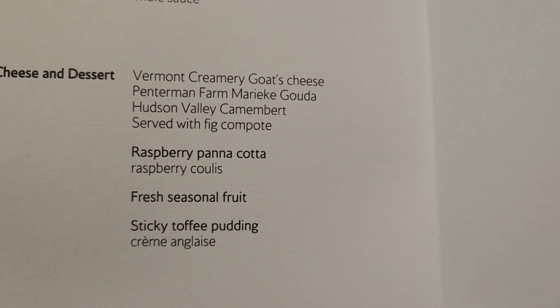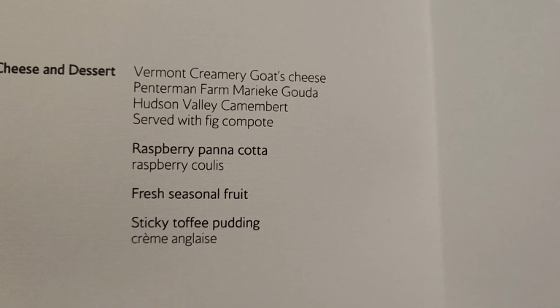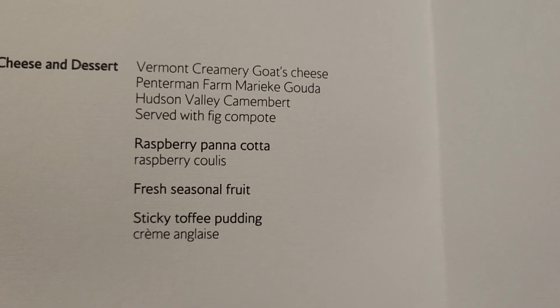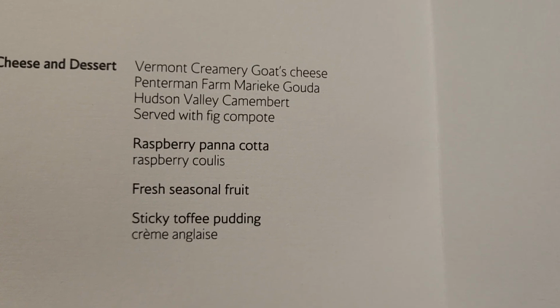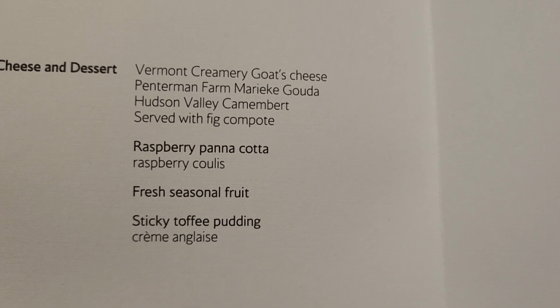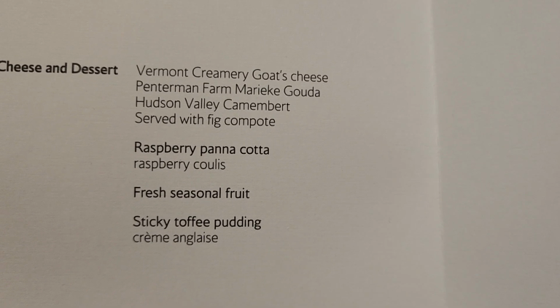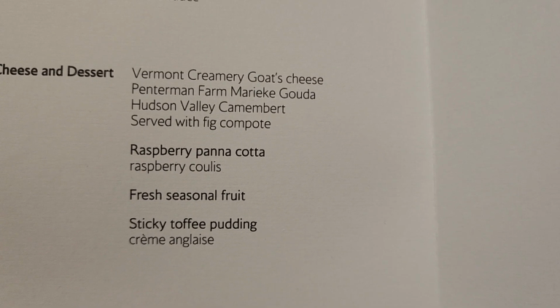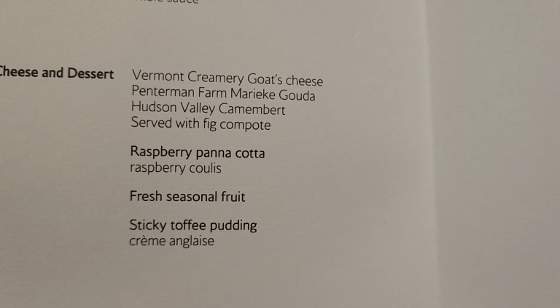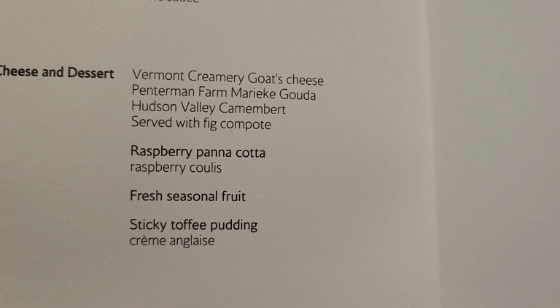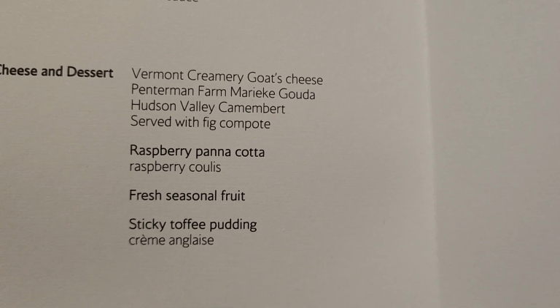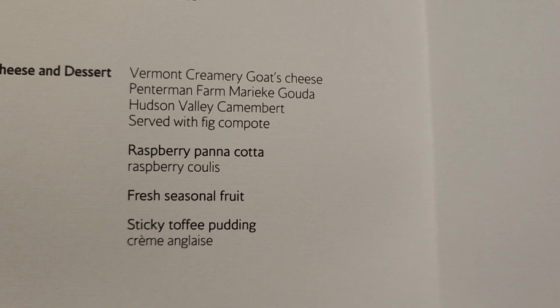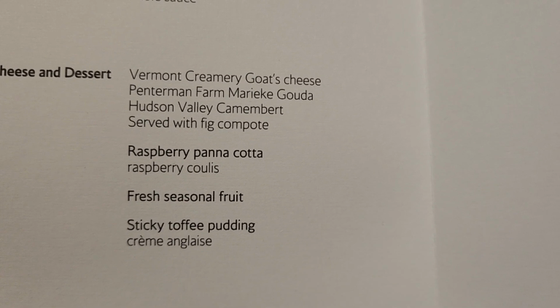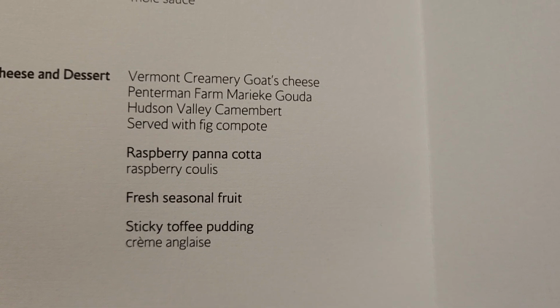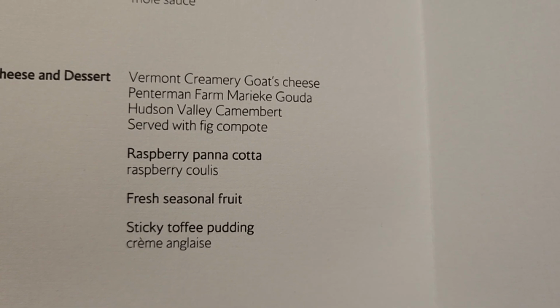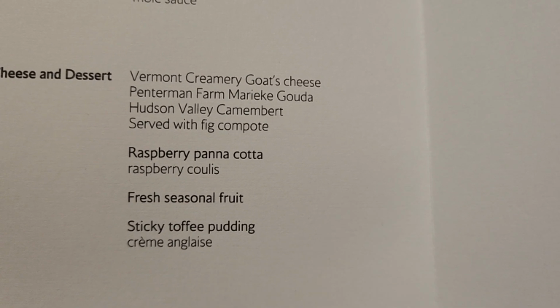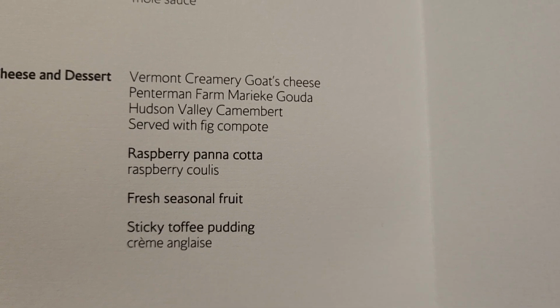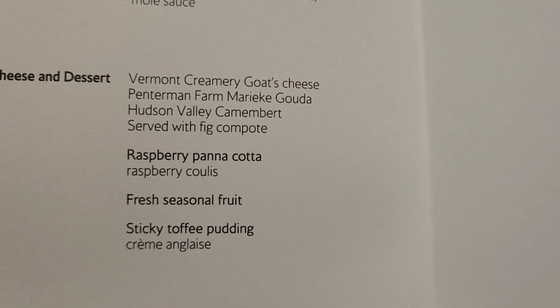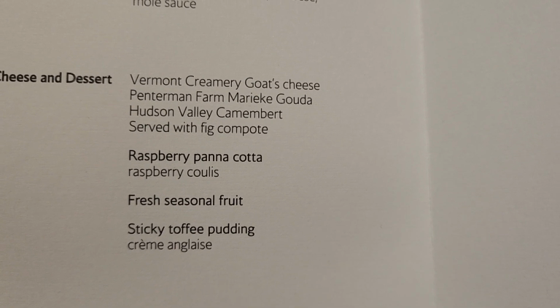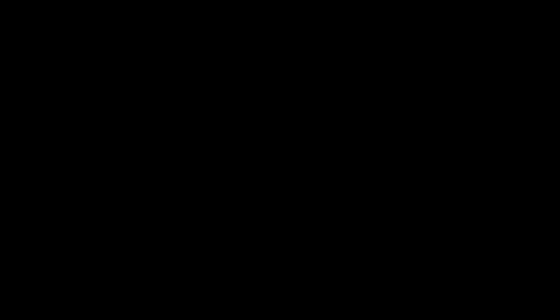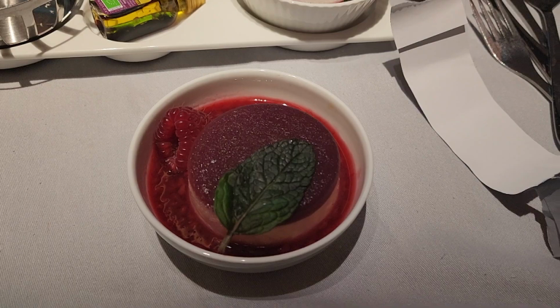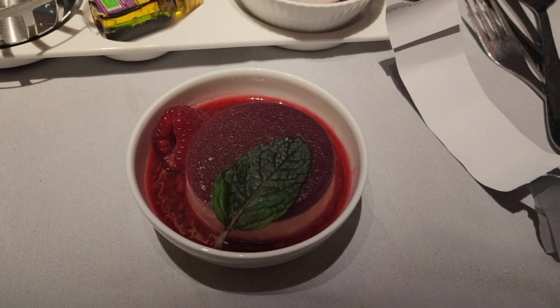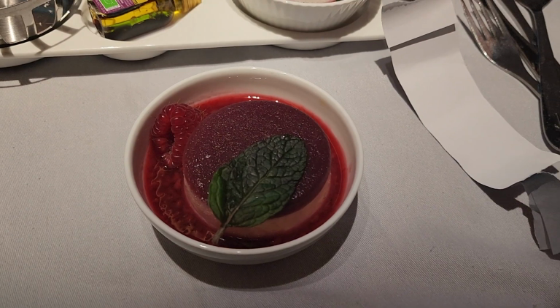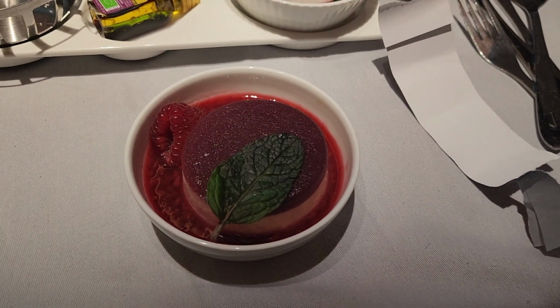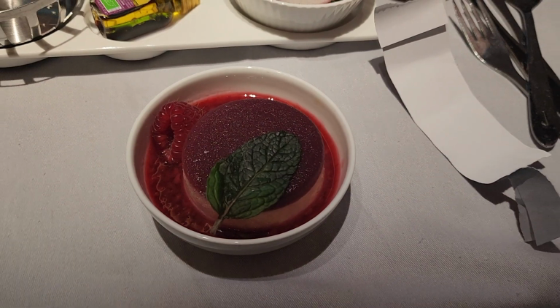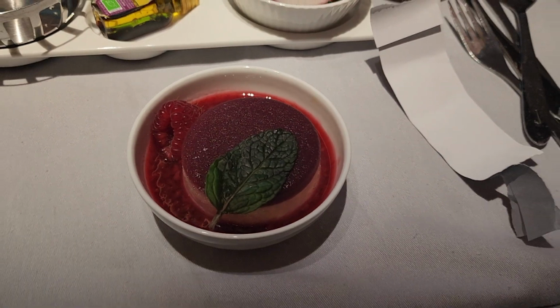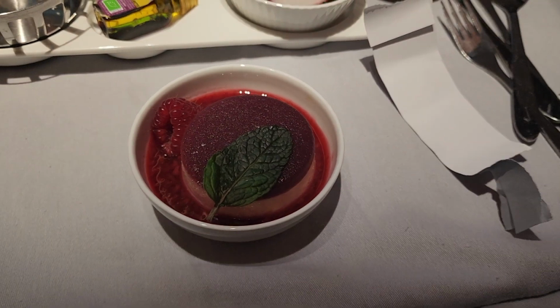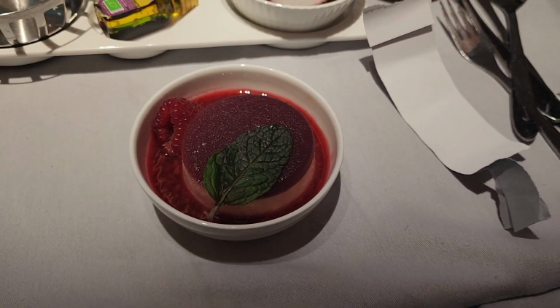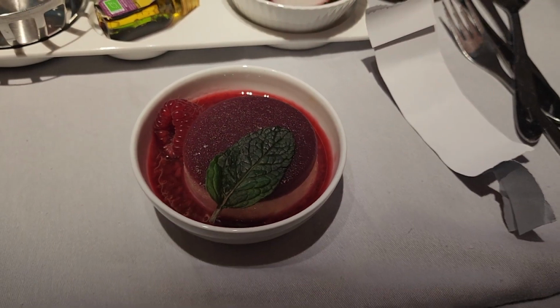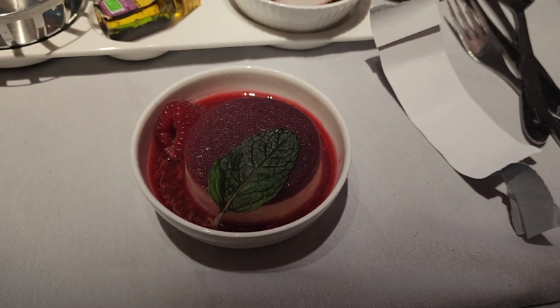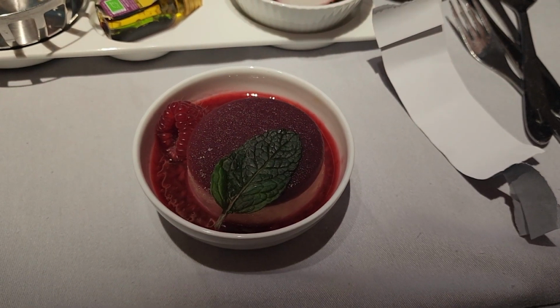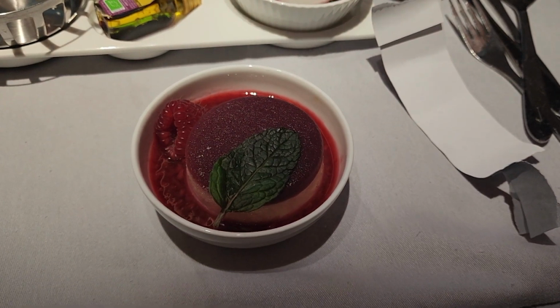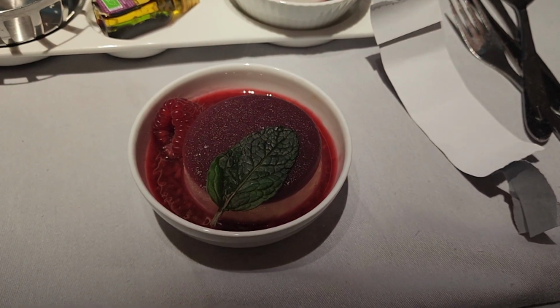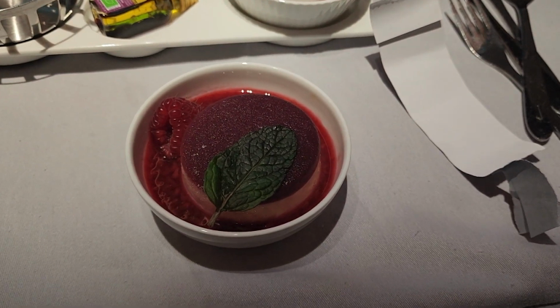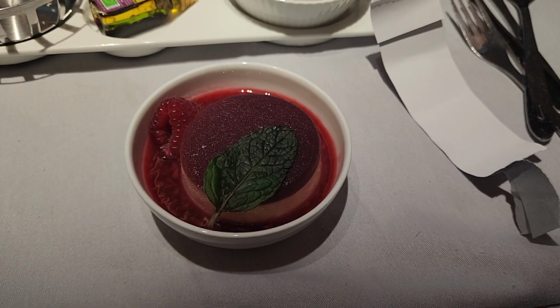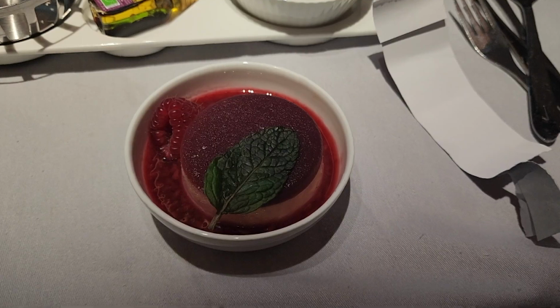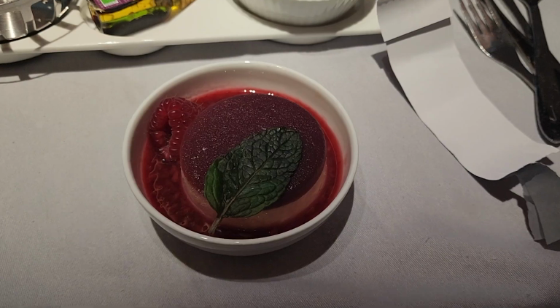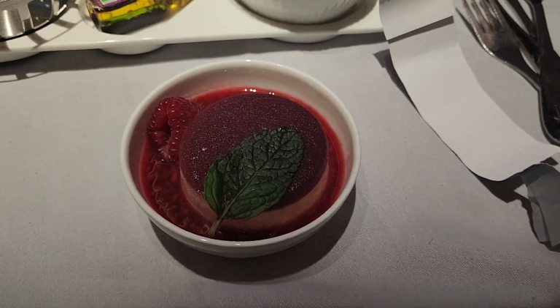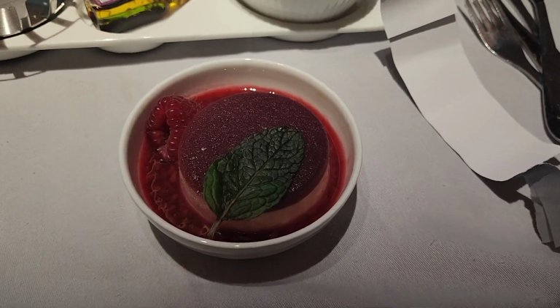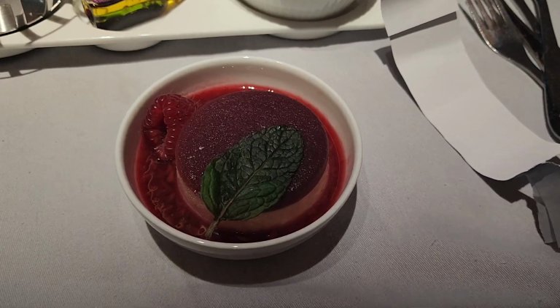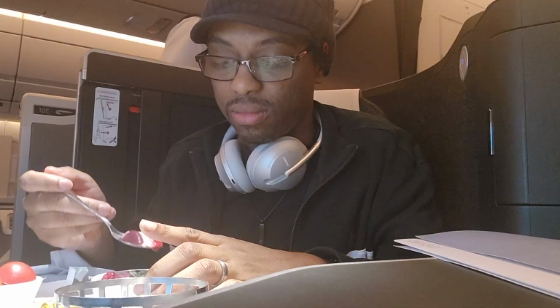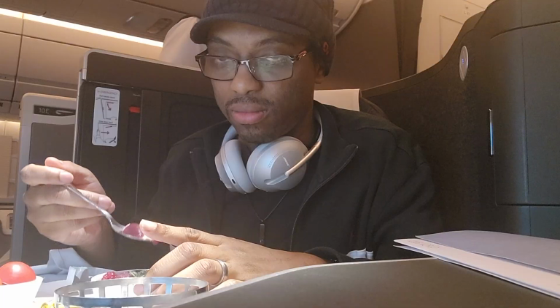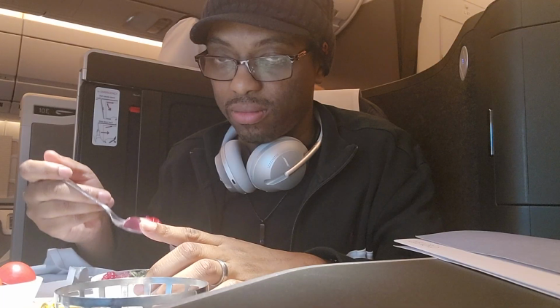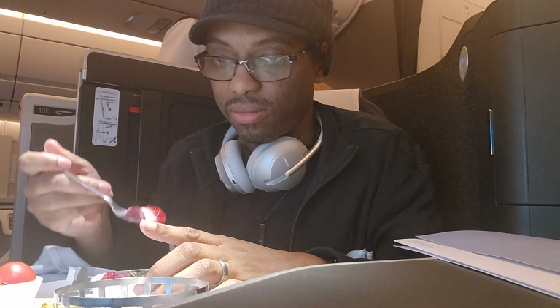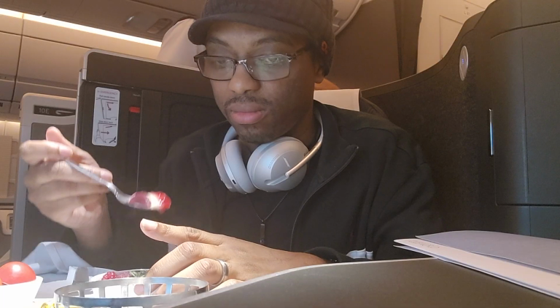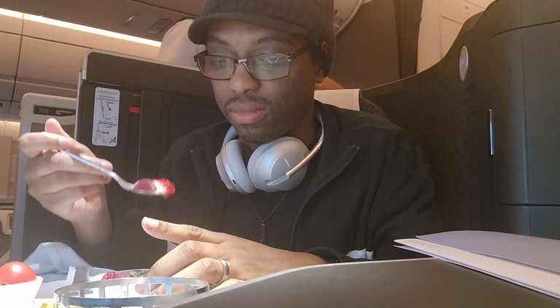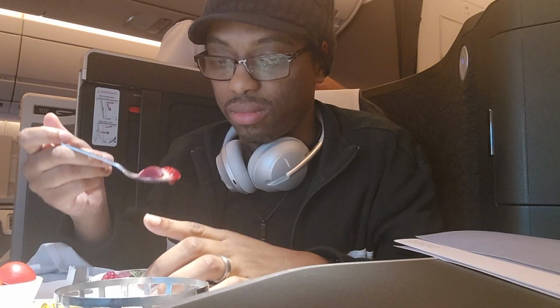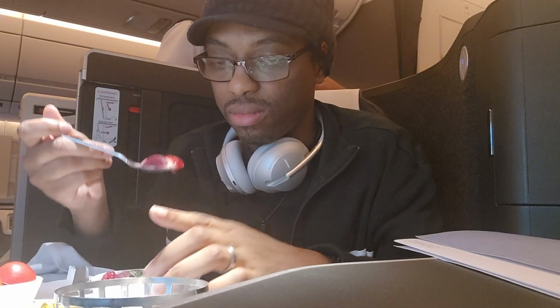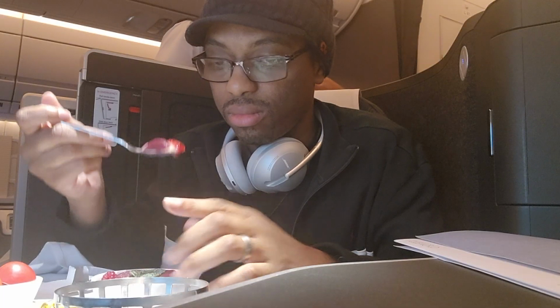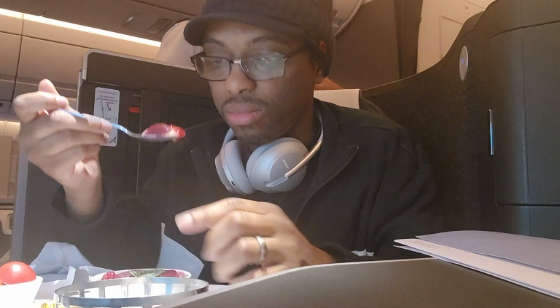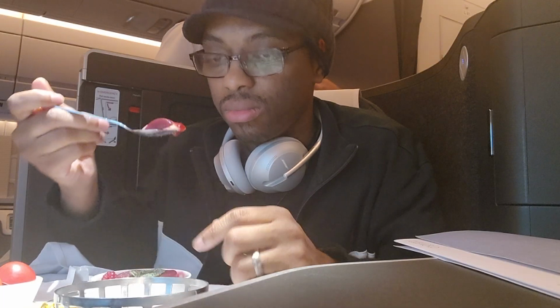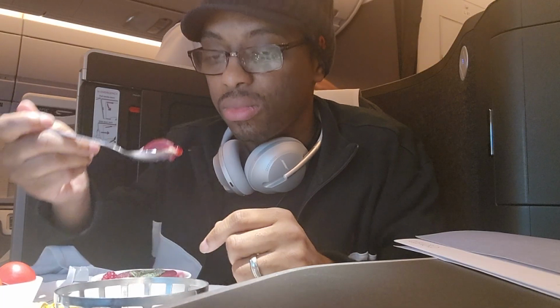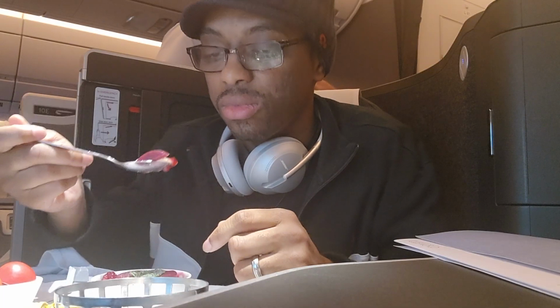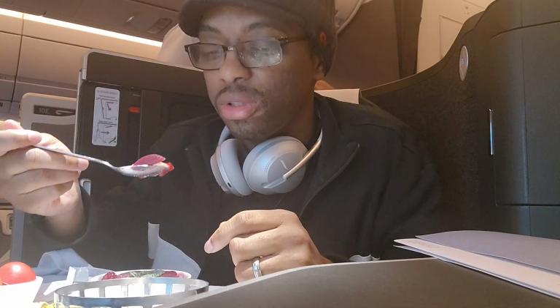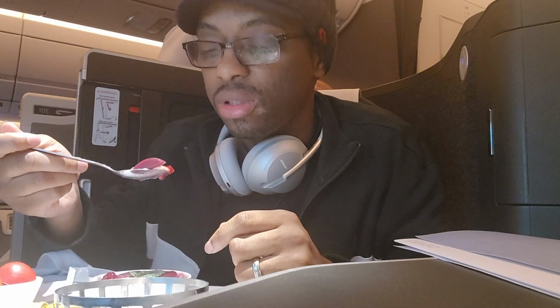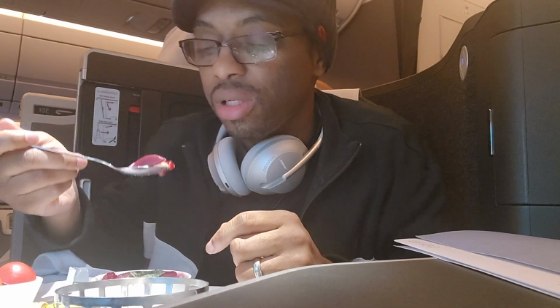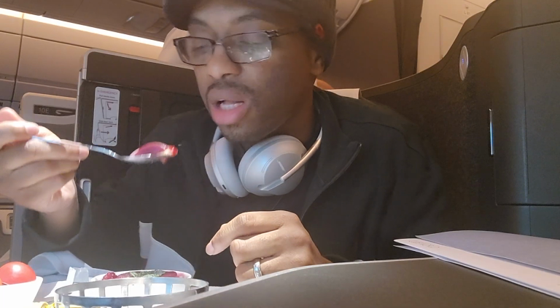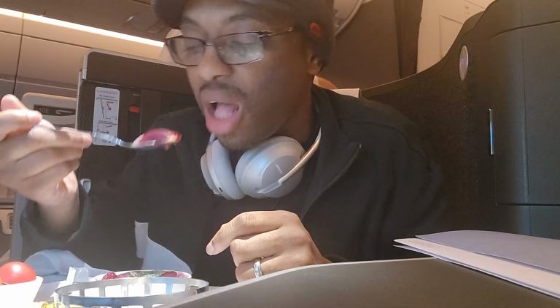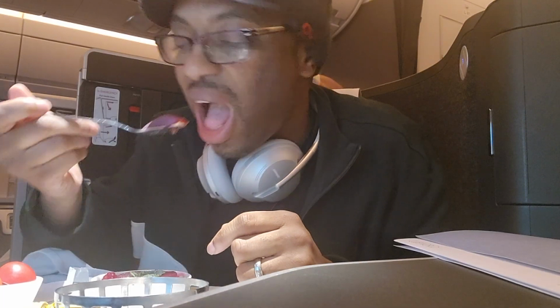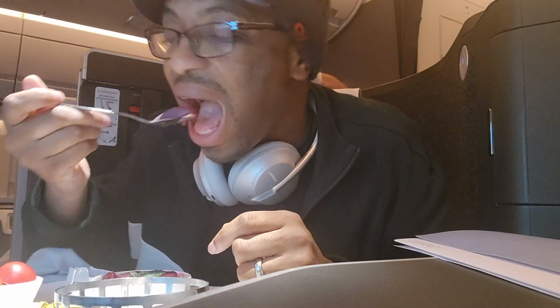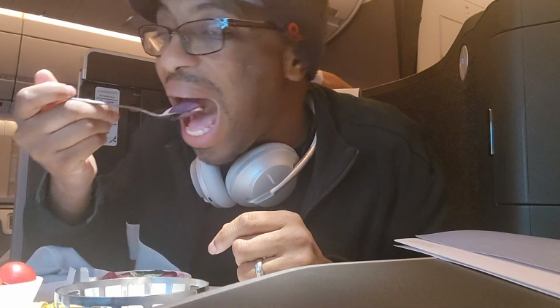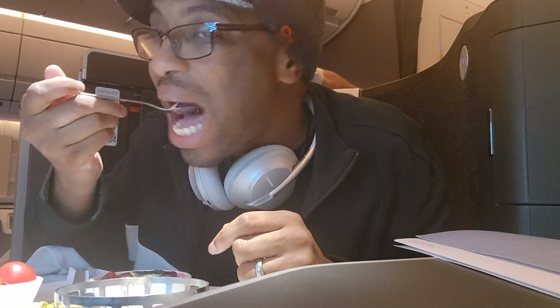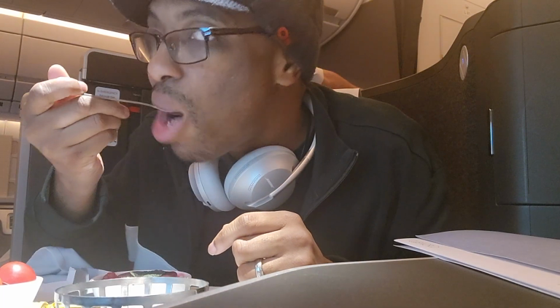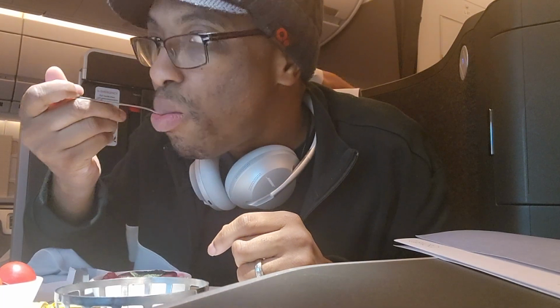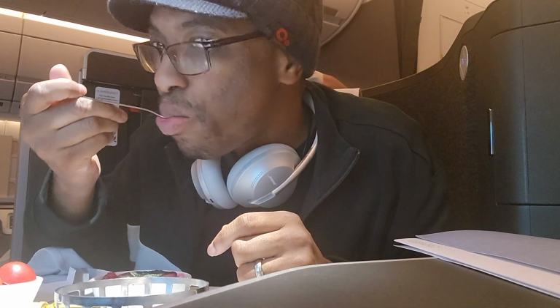To cap it all off, for dessert I chose the raspberry panna cotta. This dessert was absolutely top tier — no exaggeration.